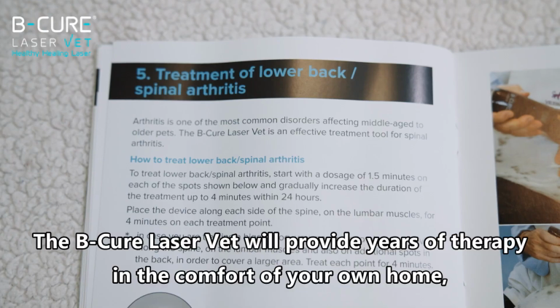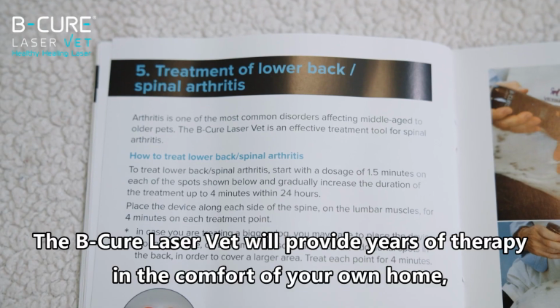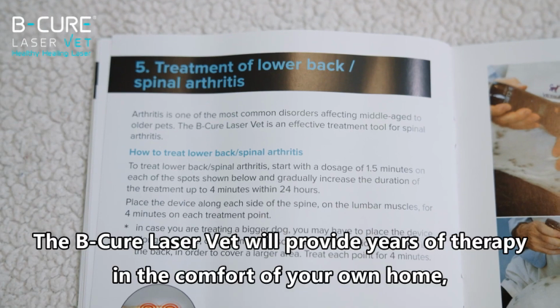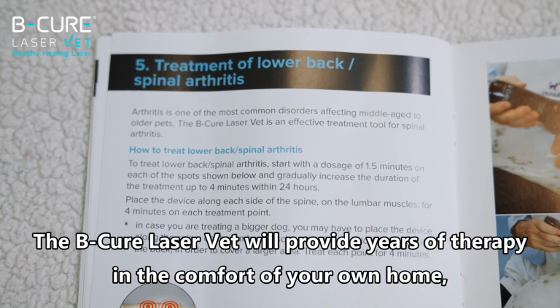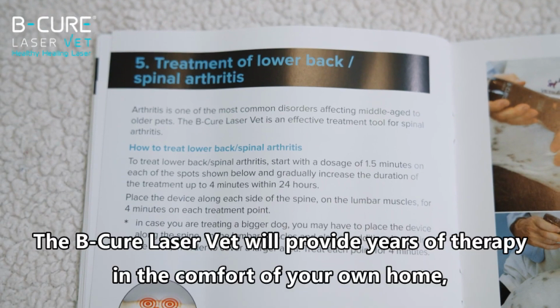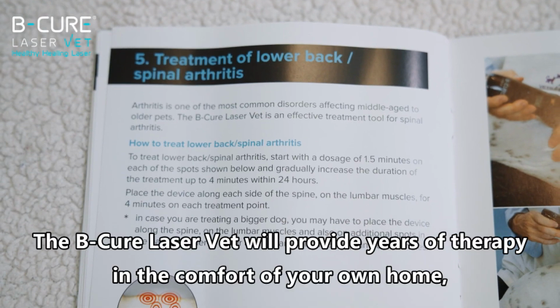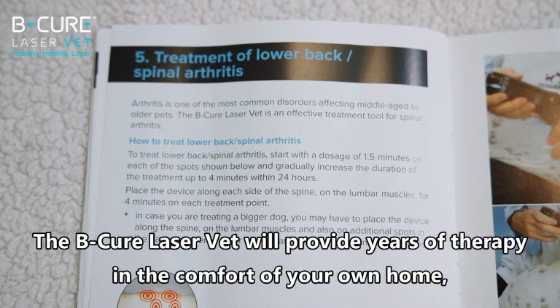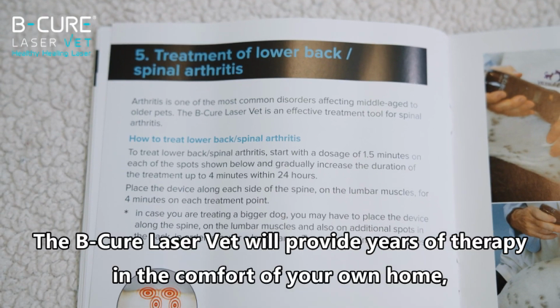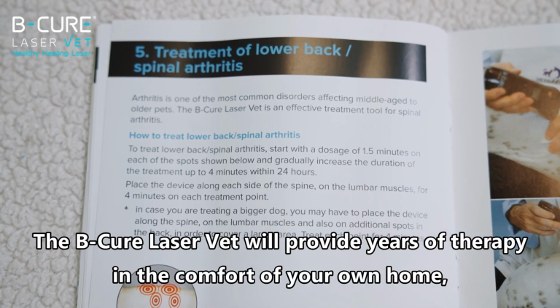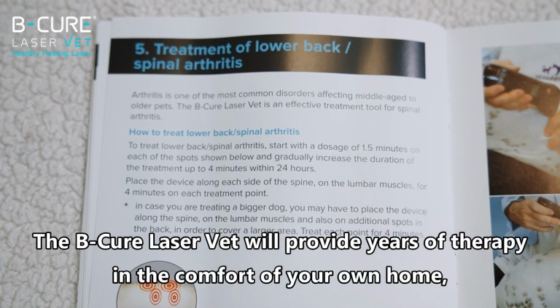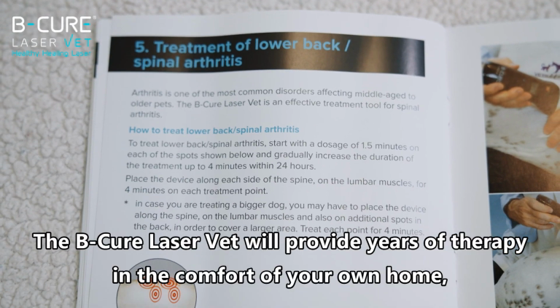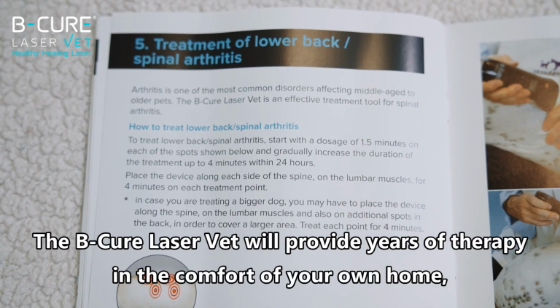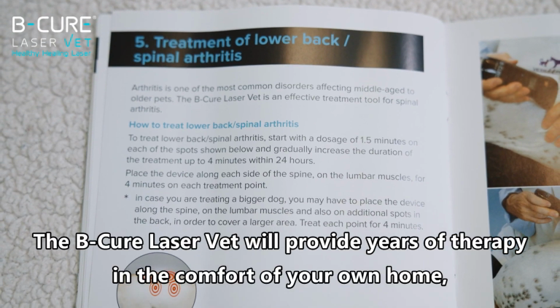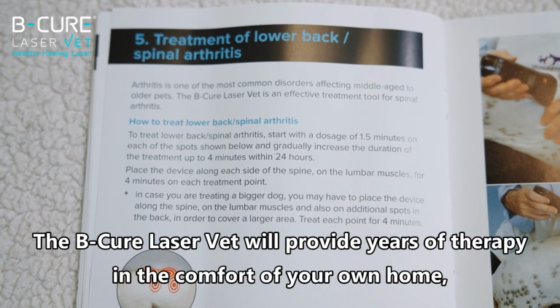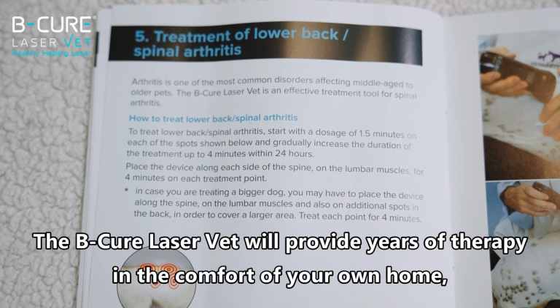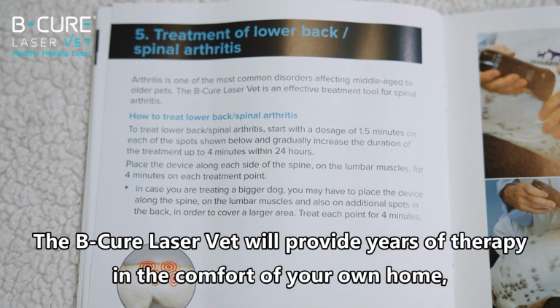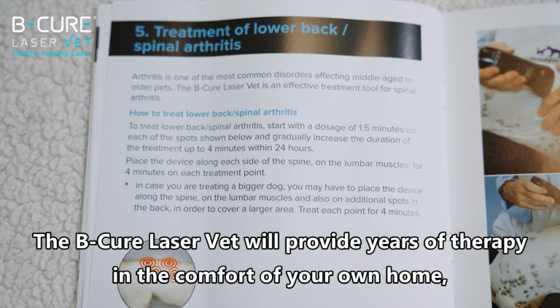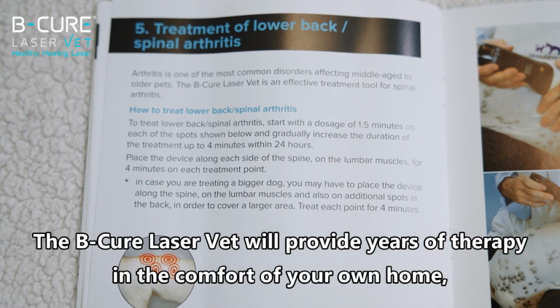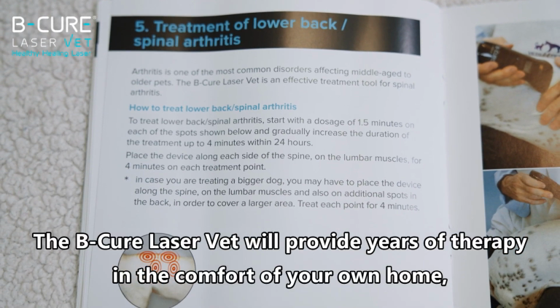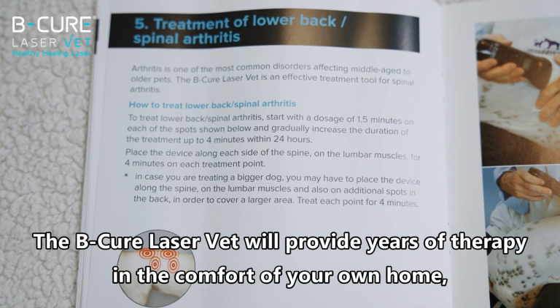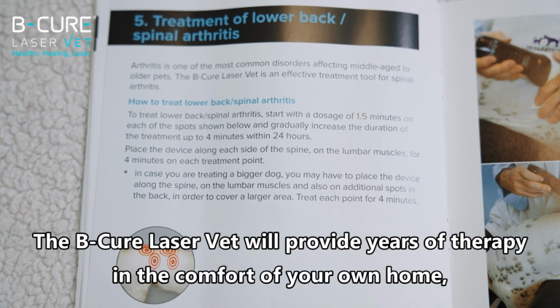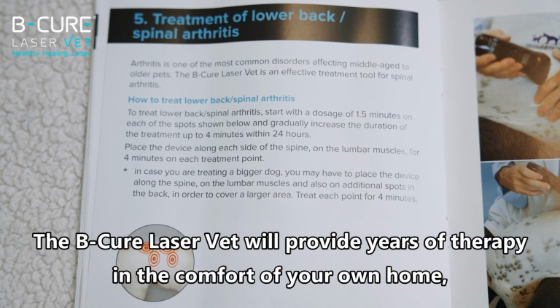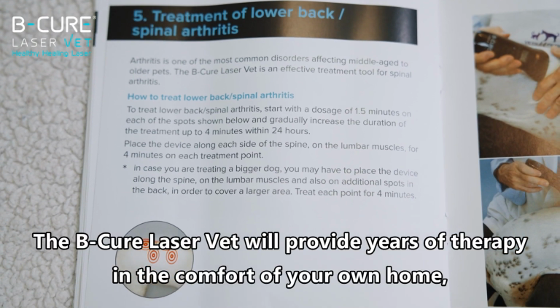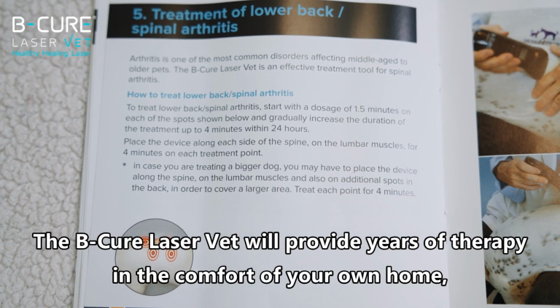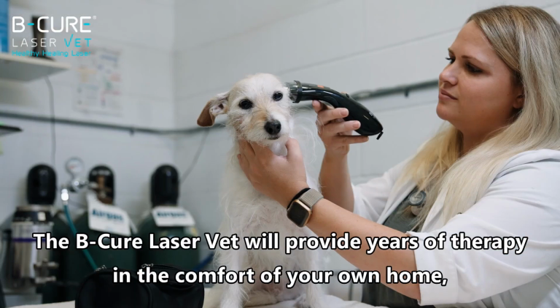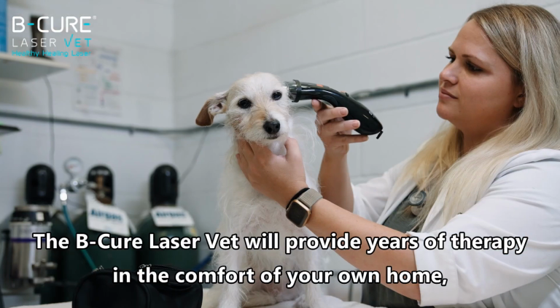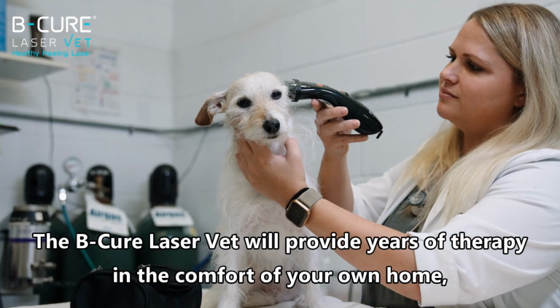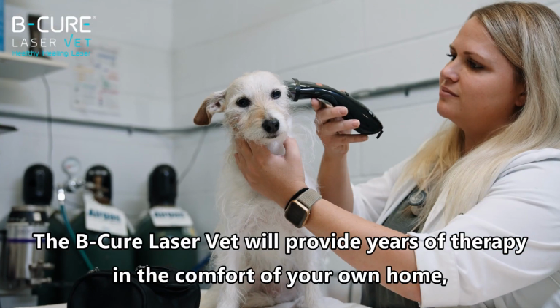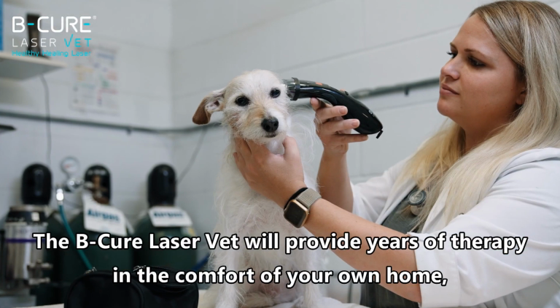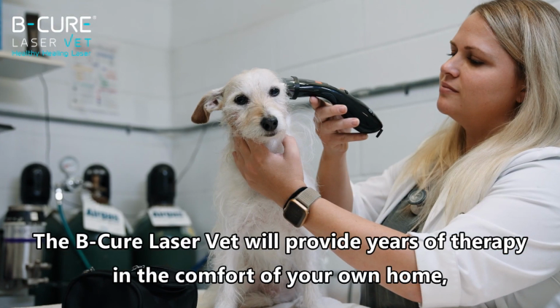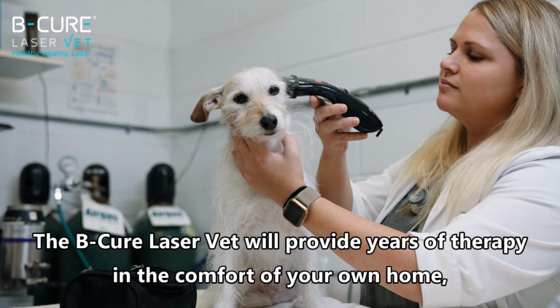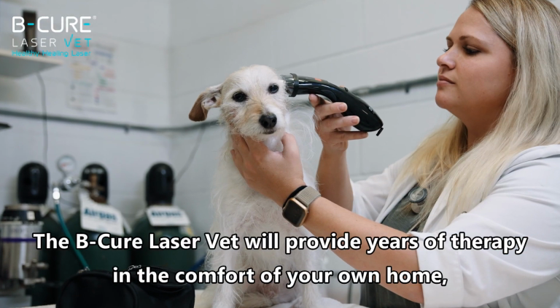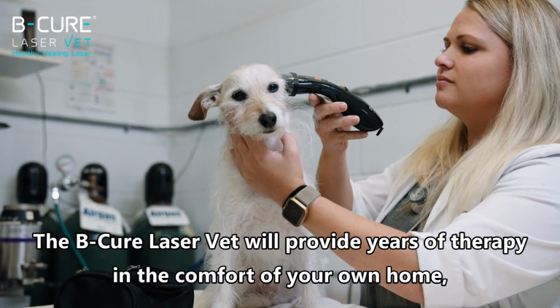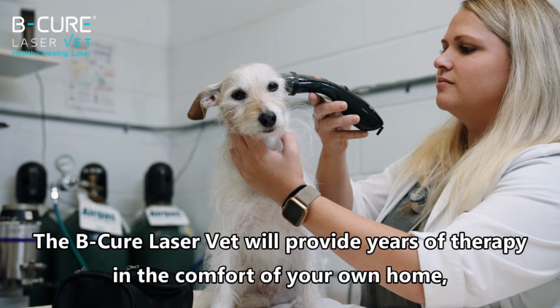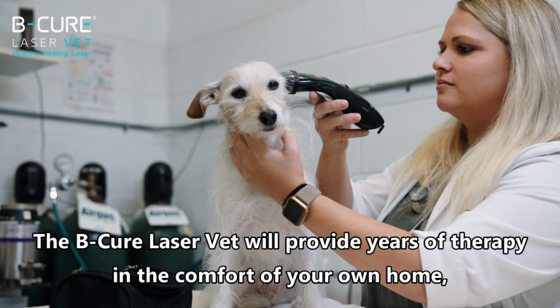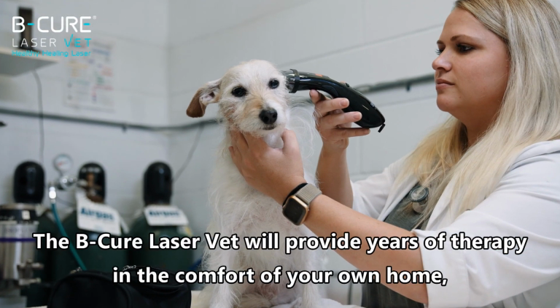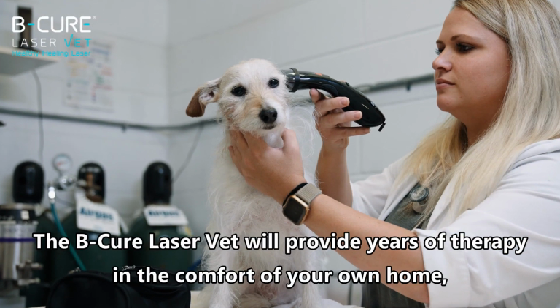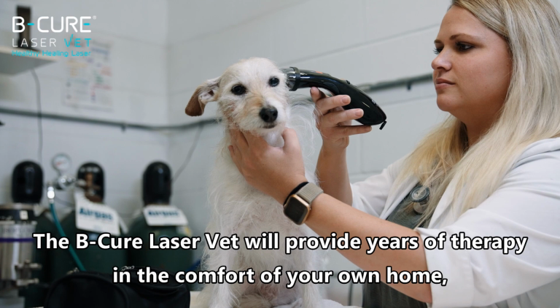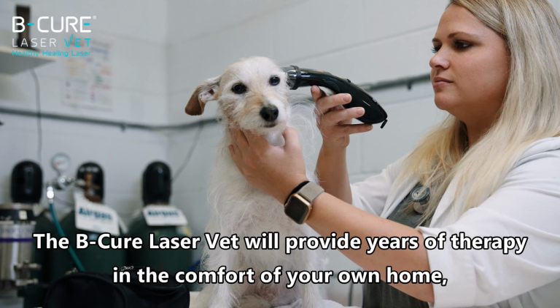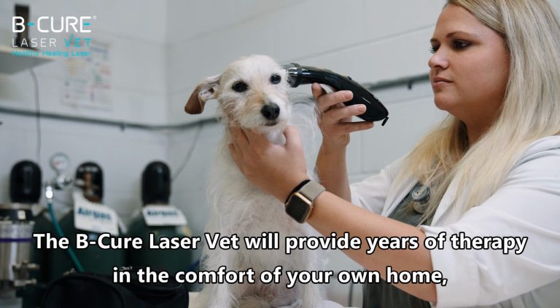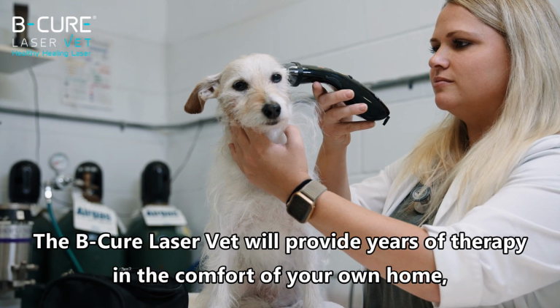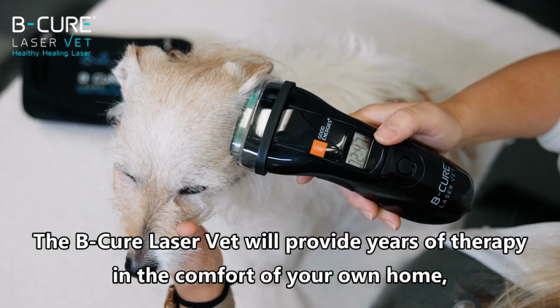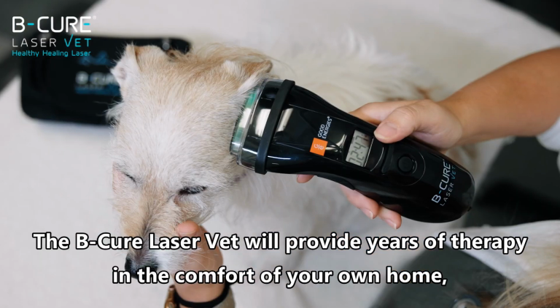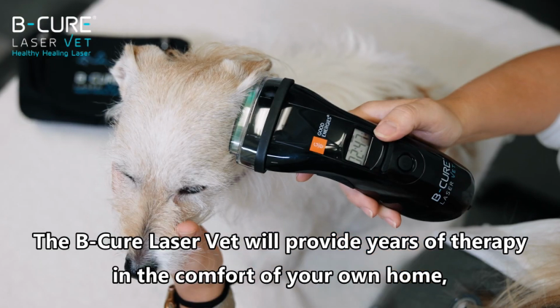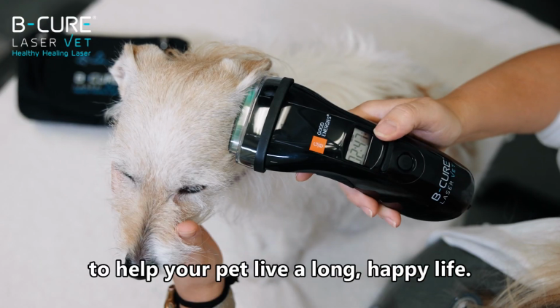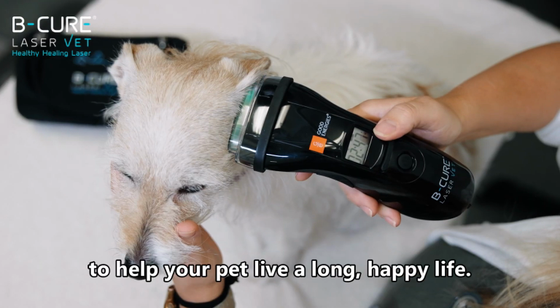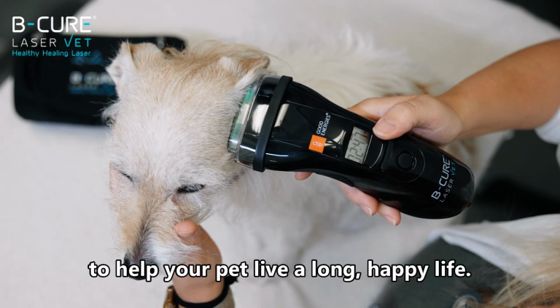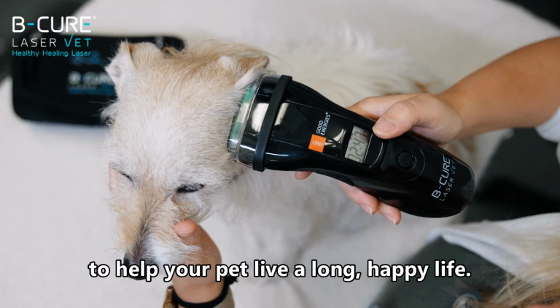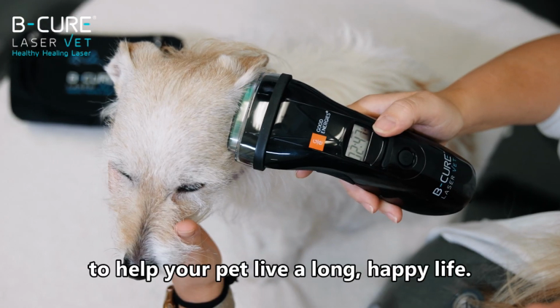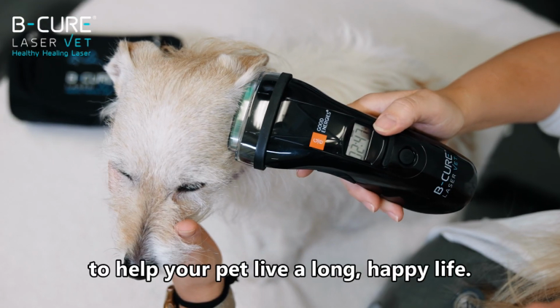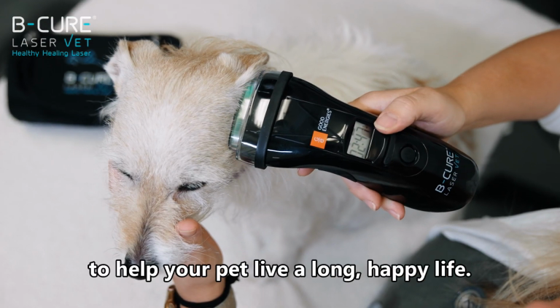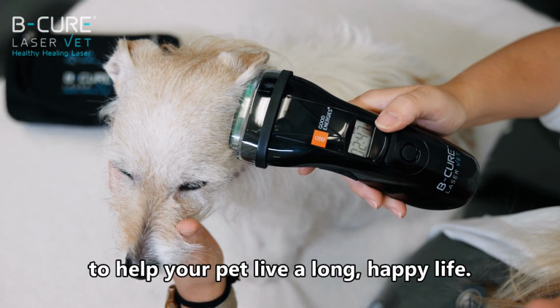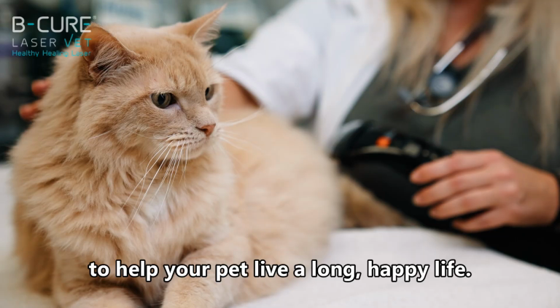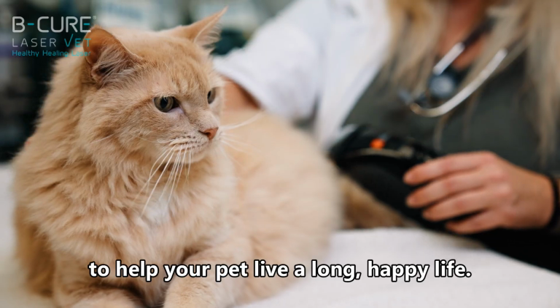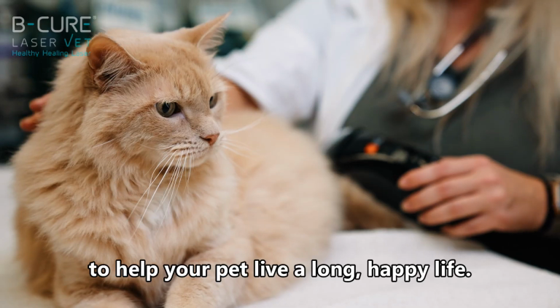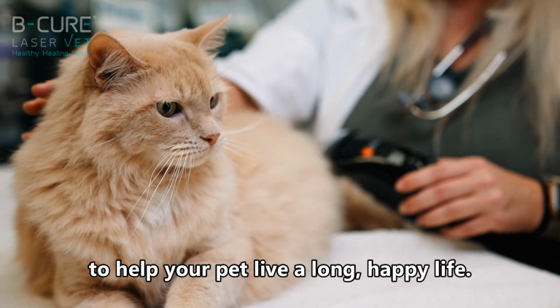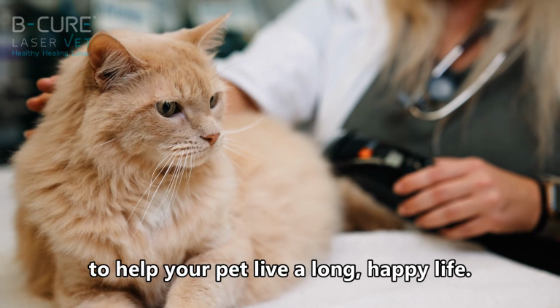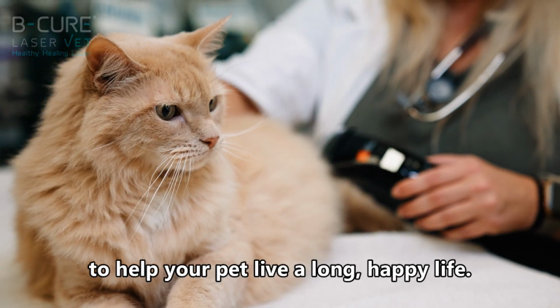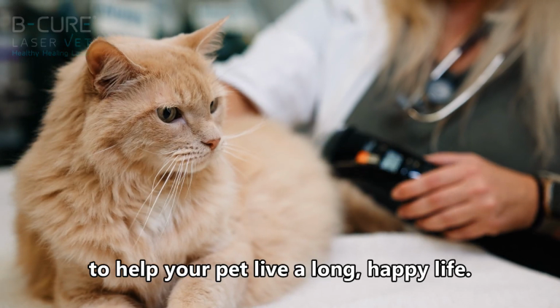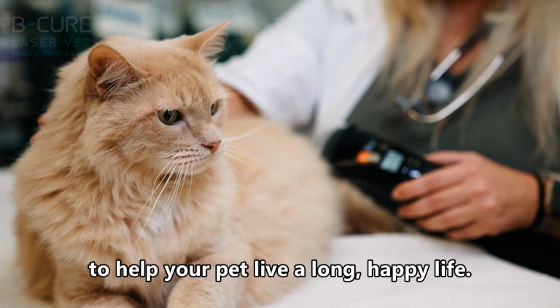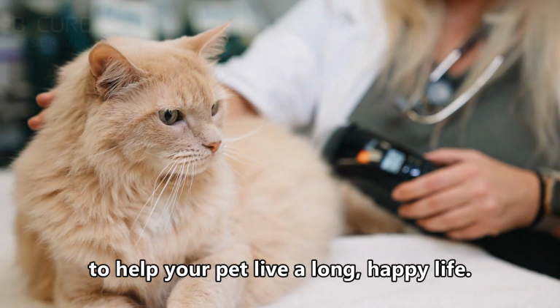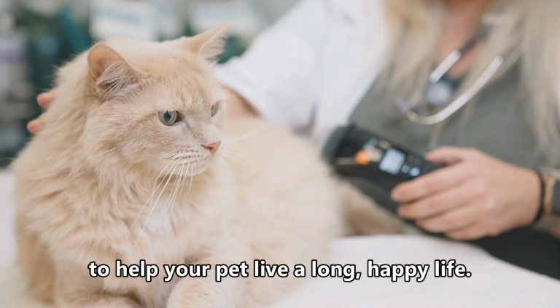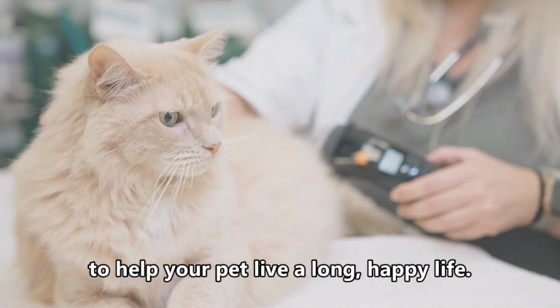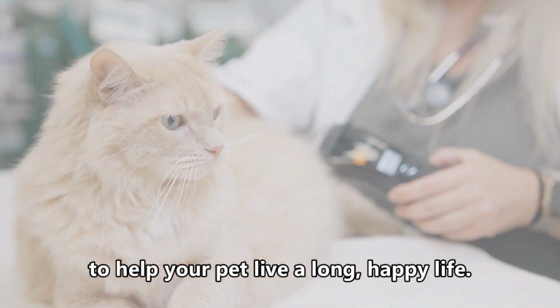The BeCure Laser Vet will provide years of therapy in the comfort of your own home to help your pet live a long, happy life.